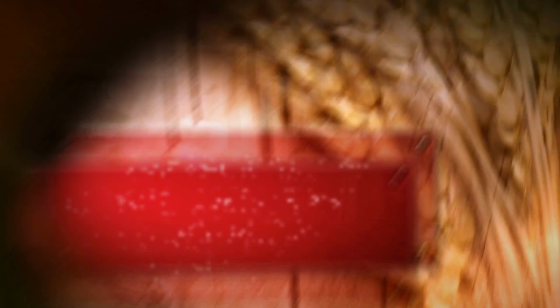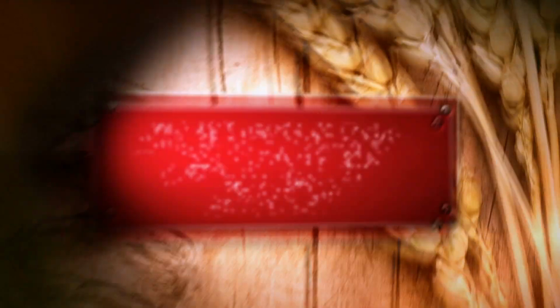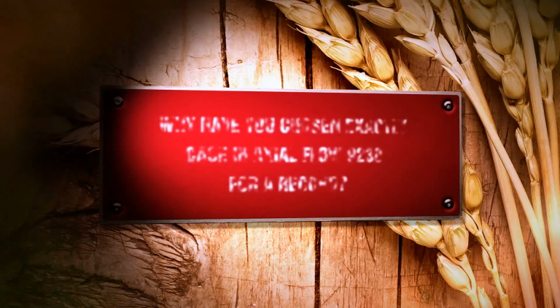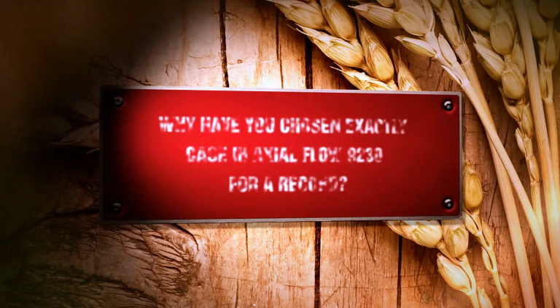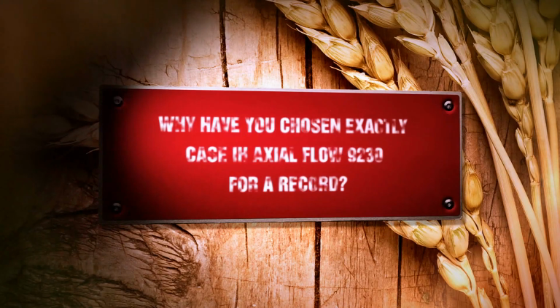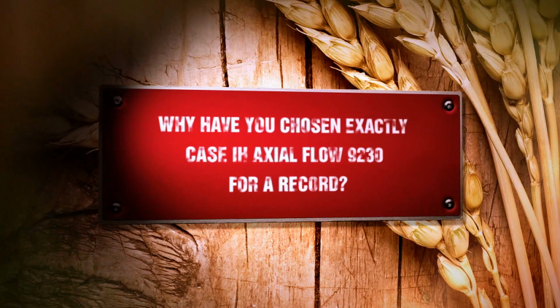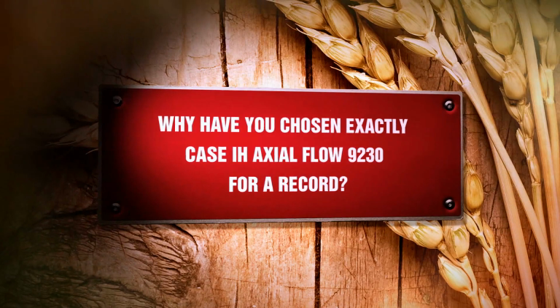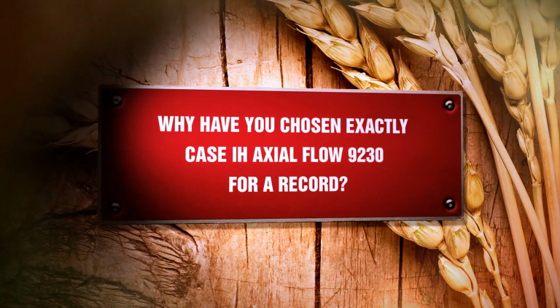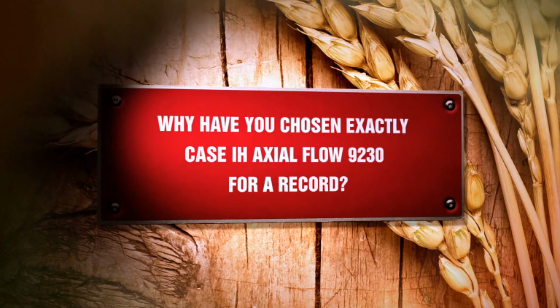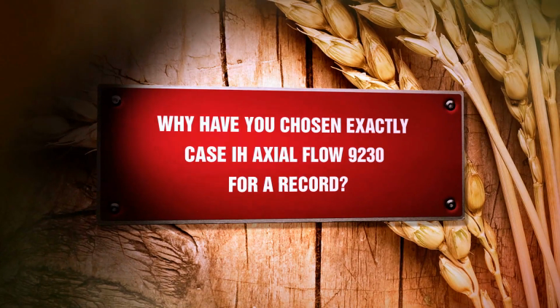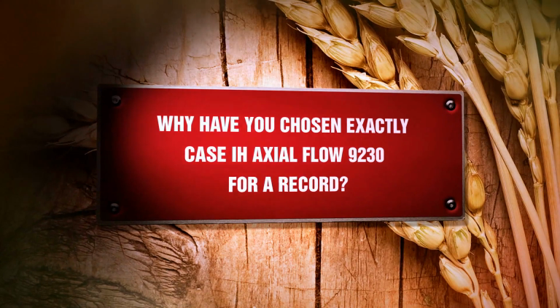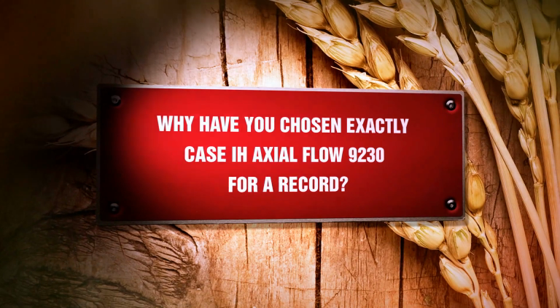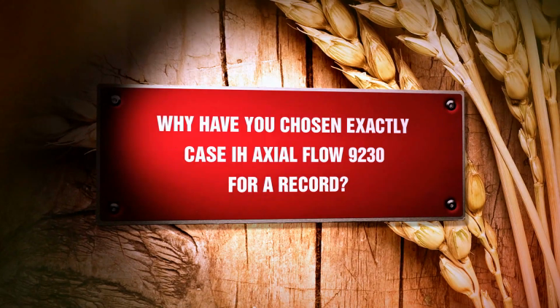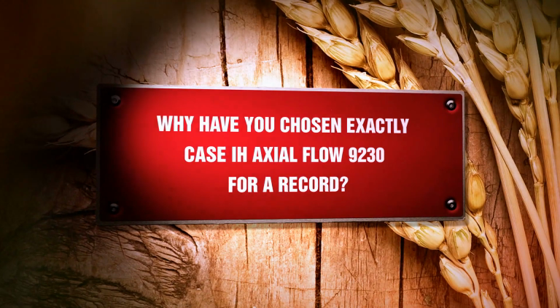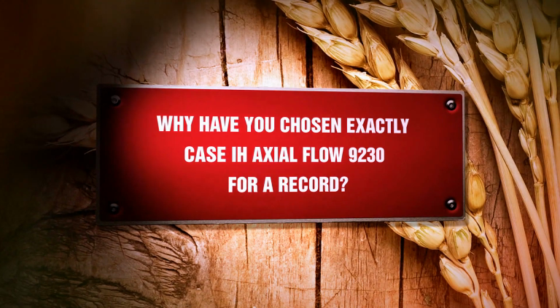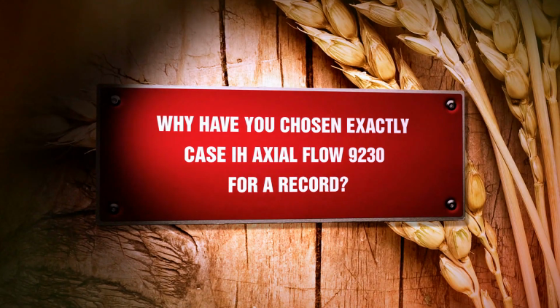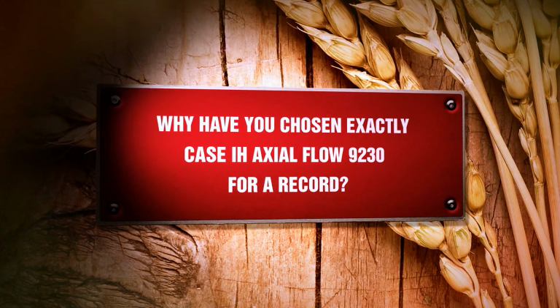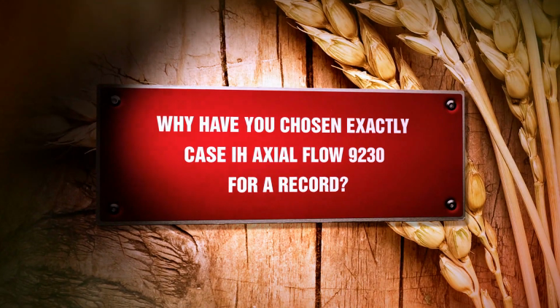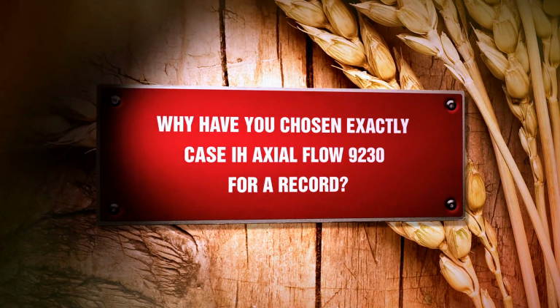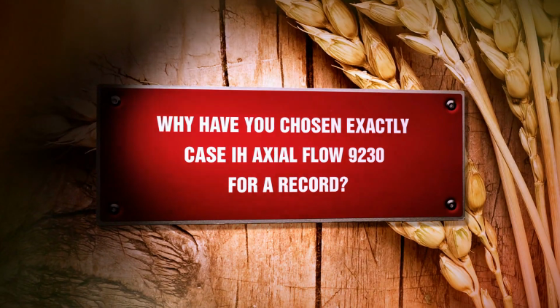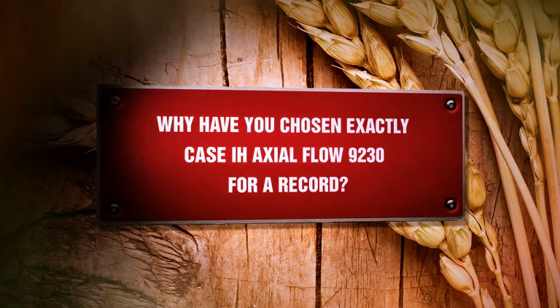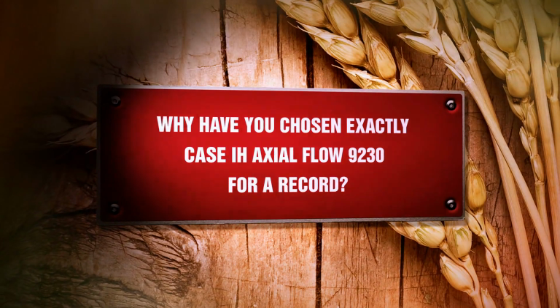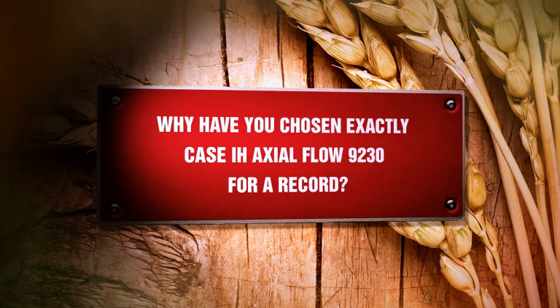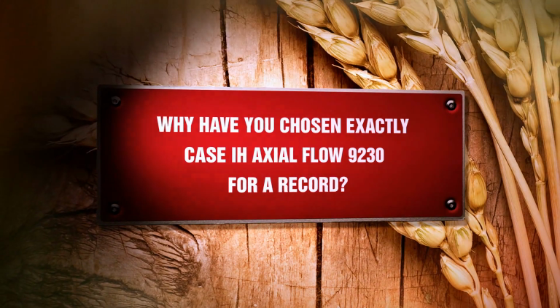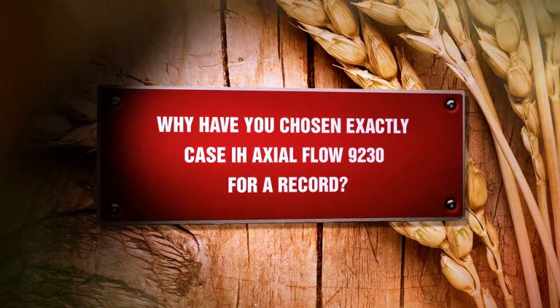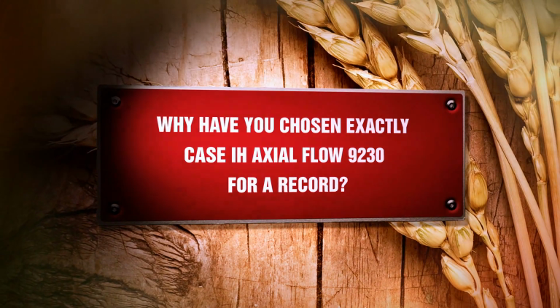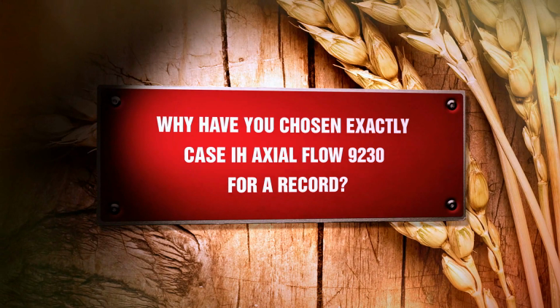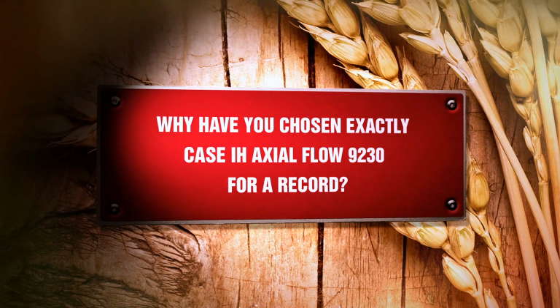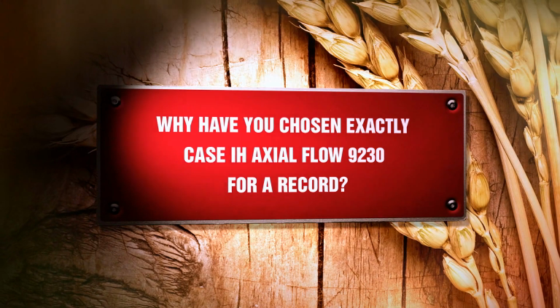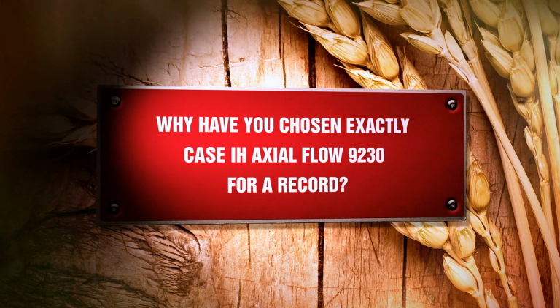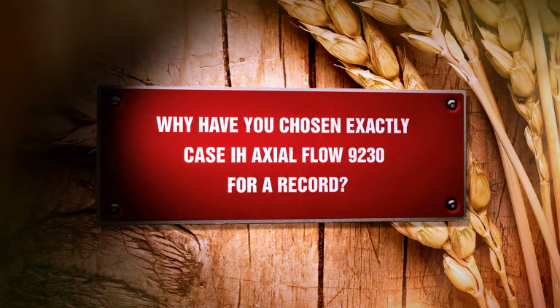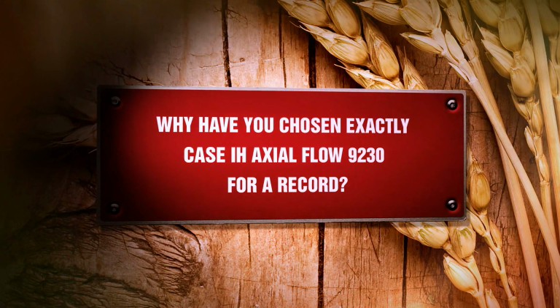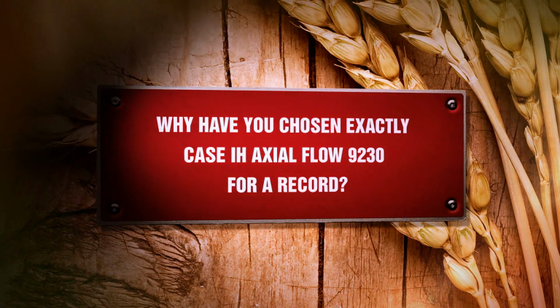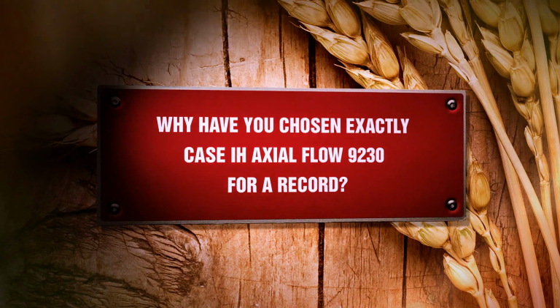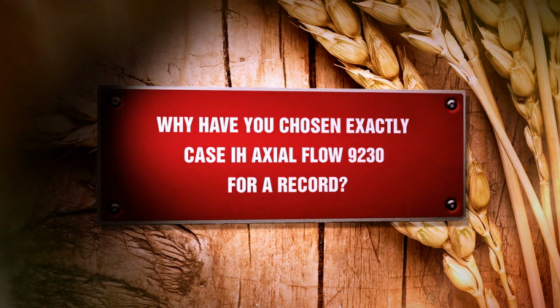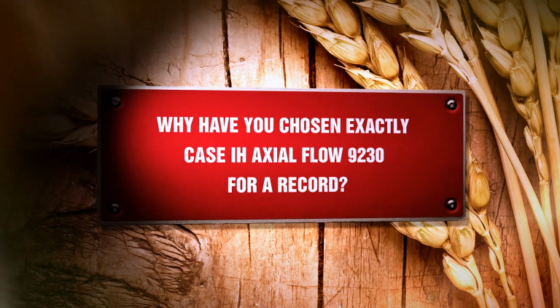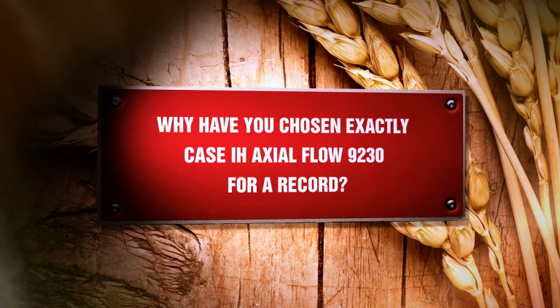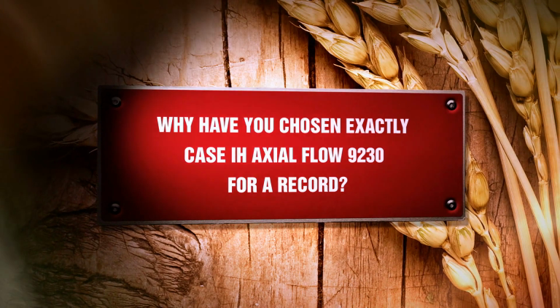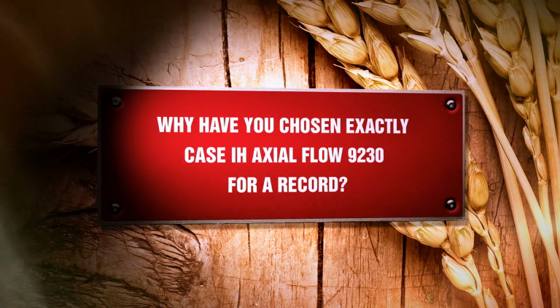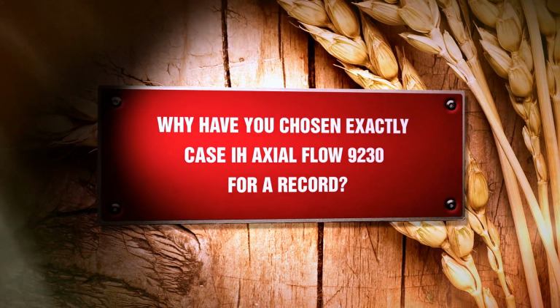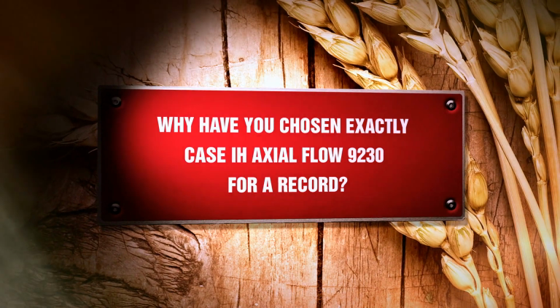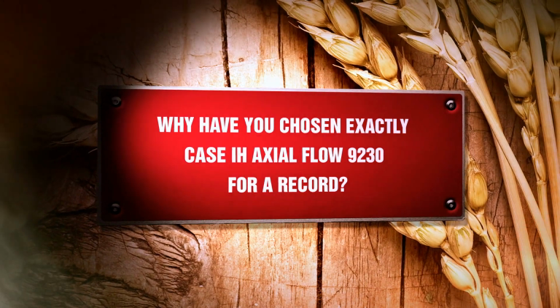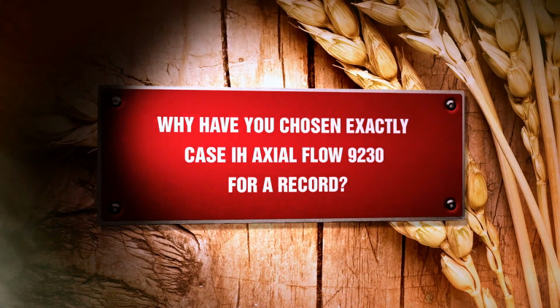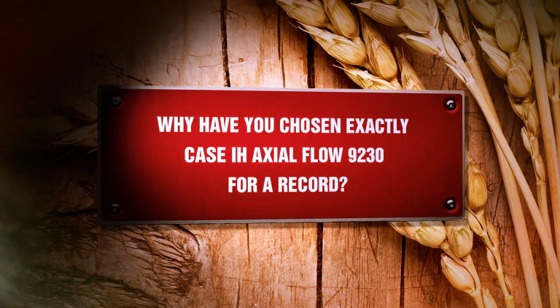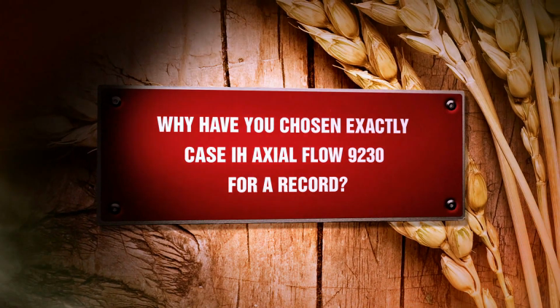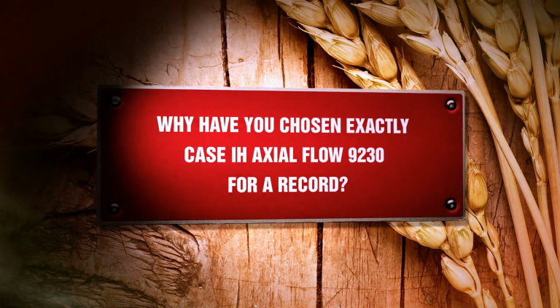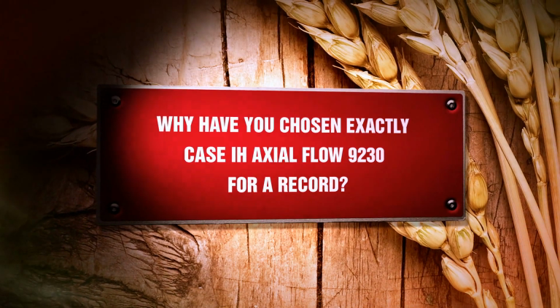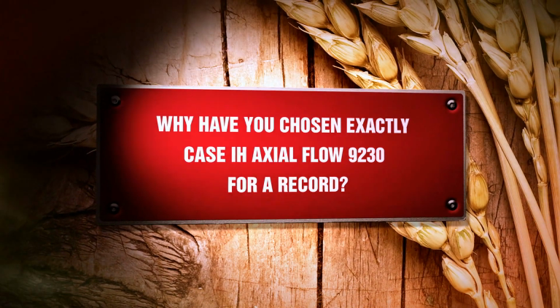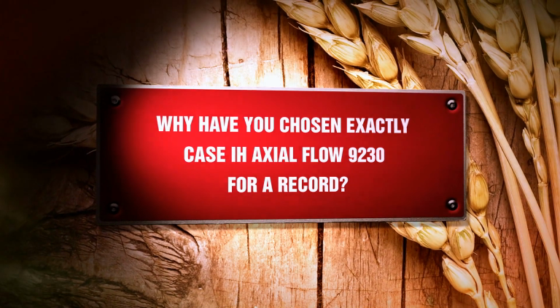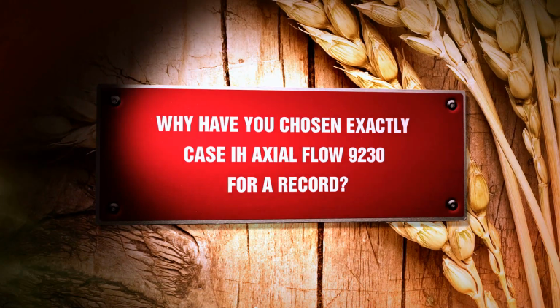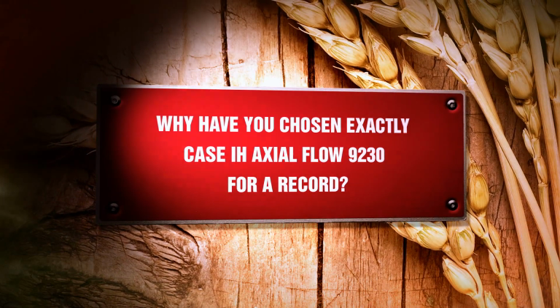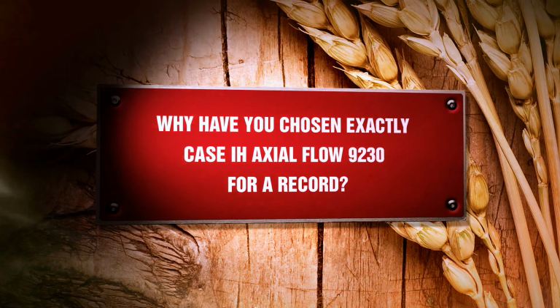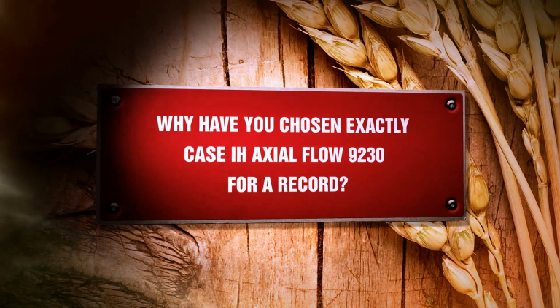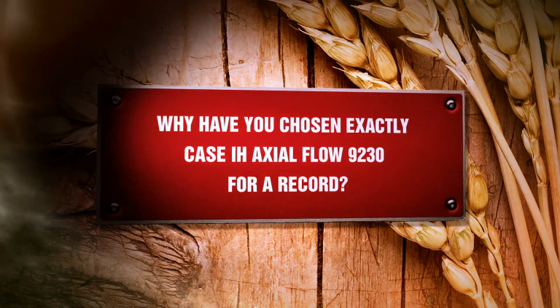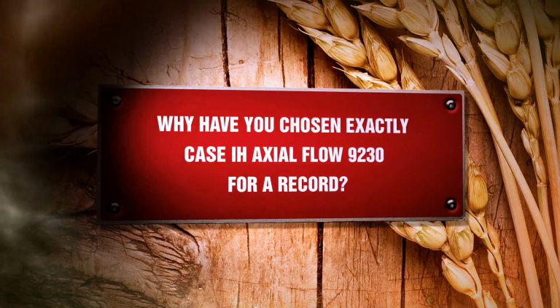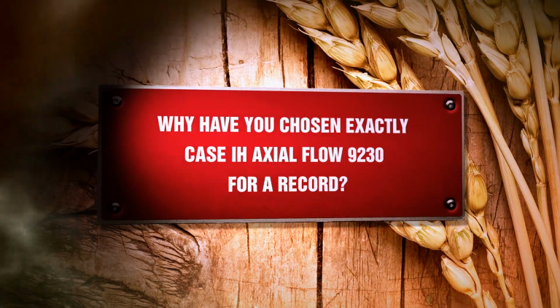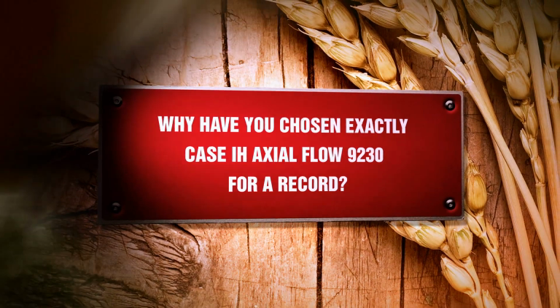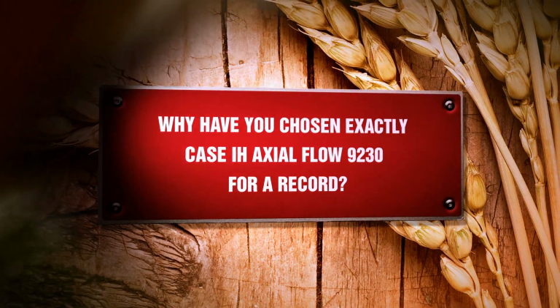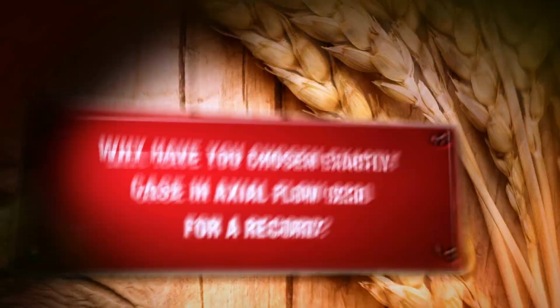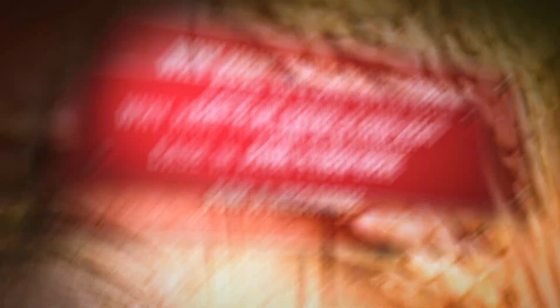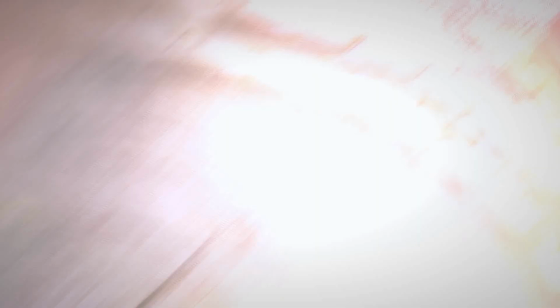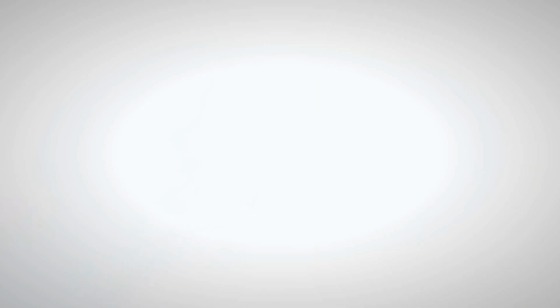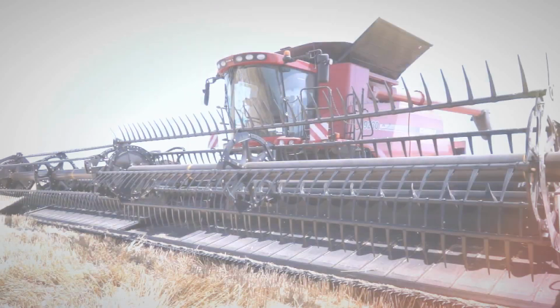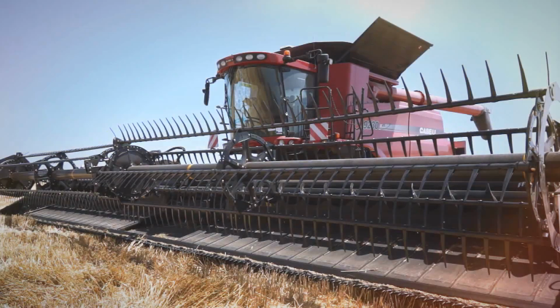Why have you chosen exactly the Case IH Axial Flow 9230 for the record?